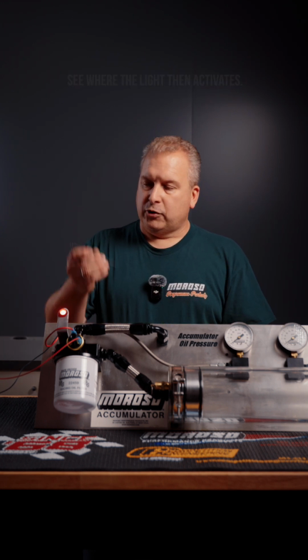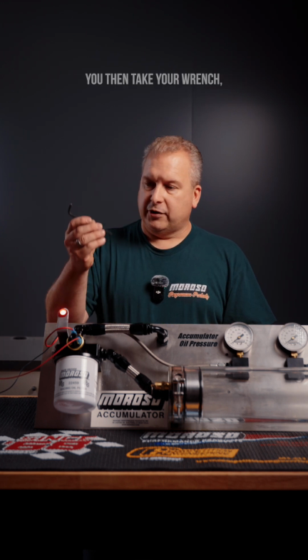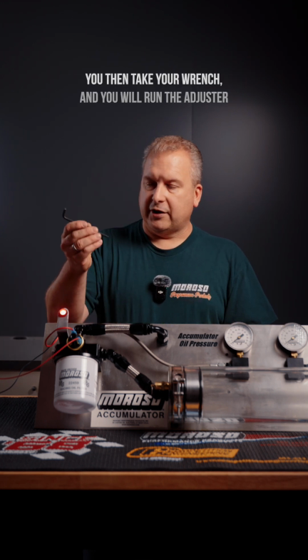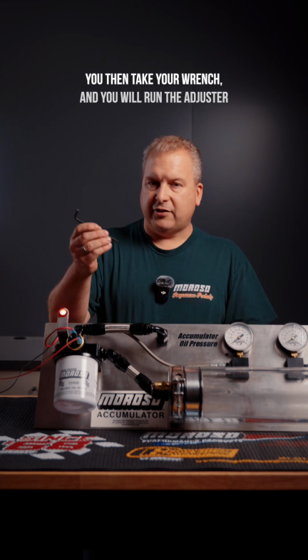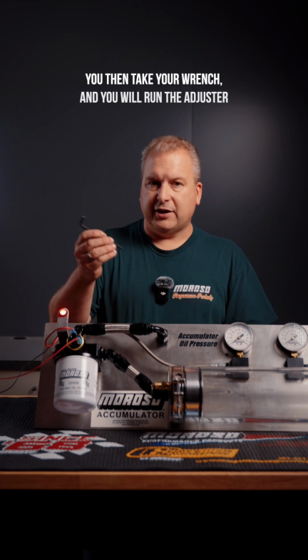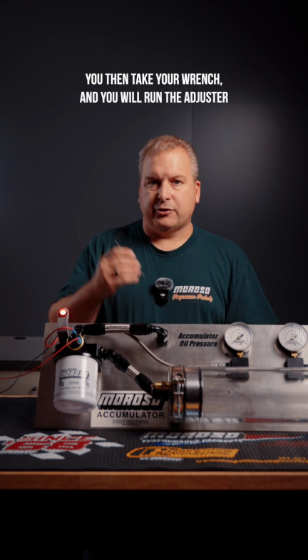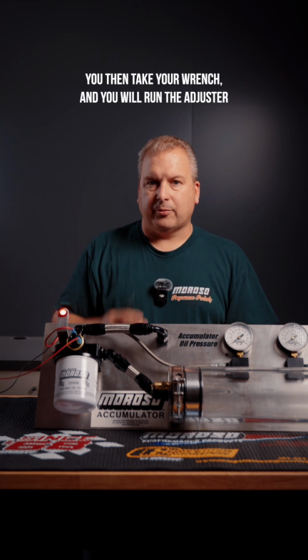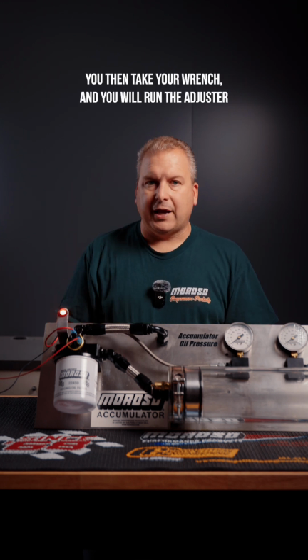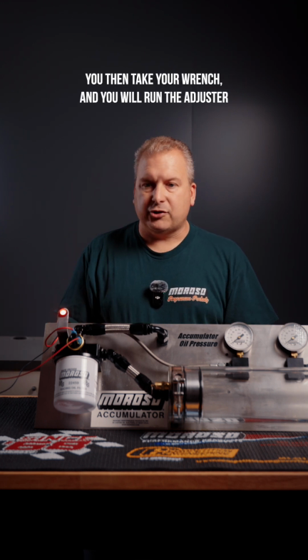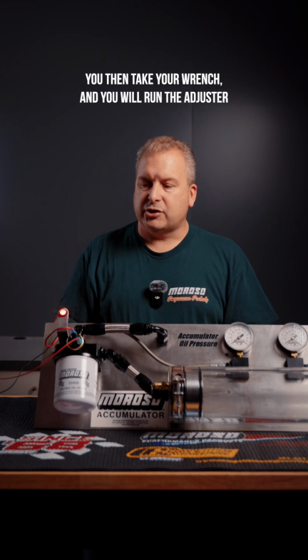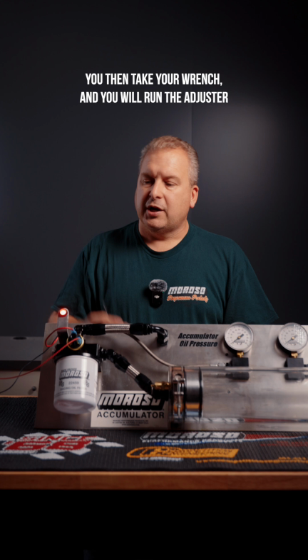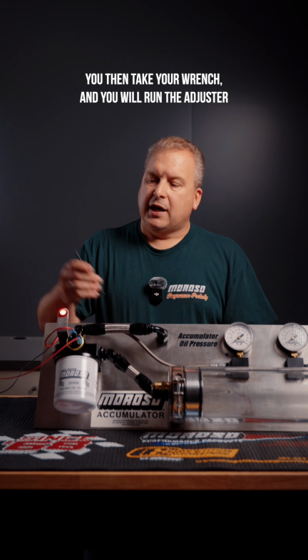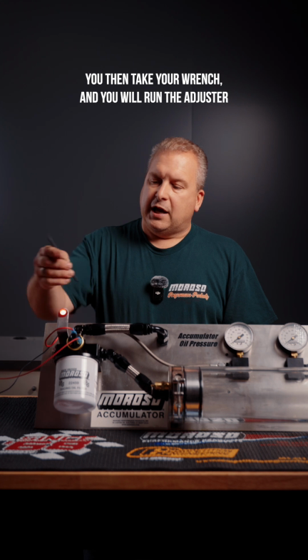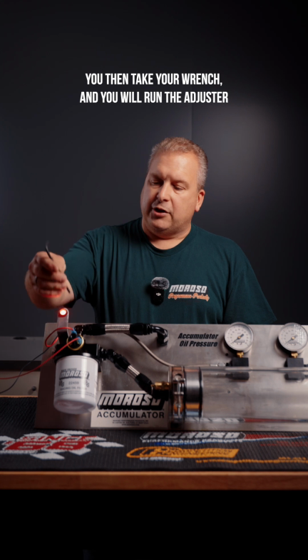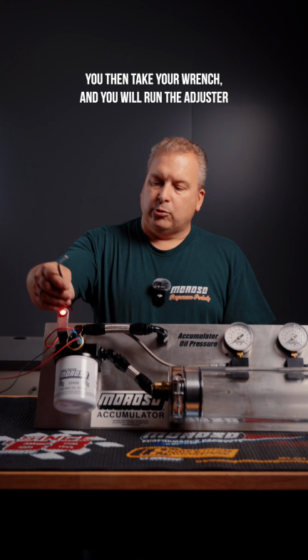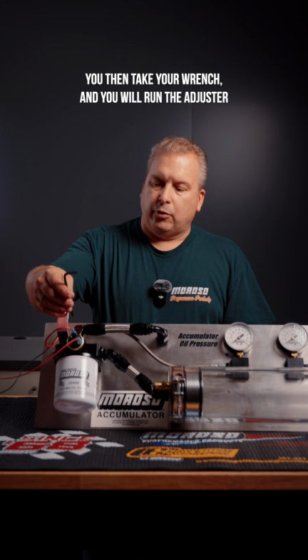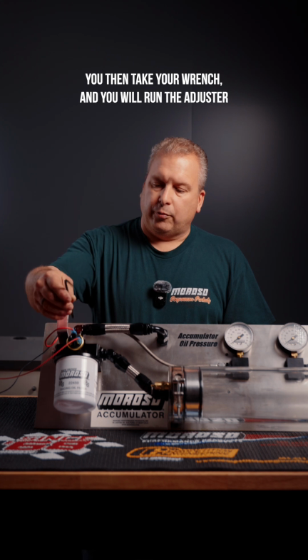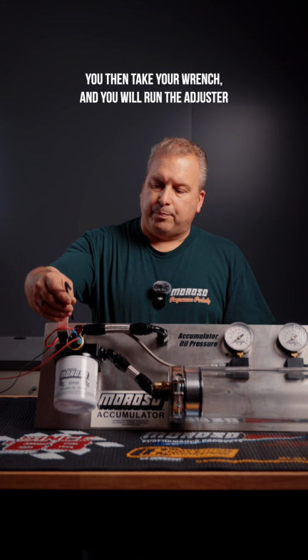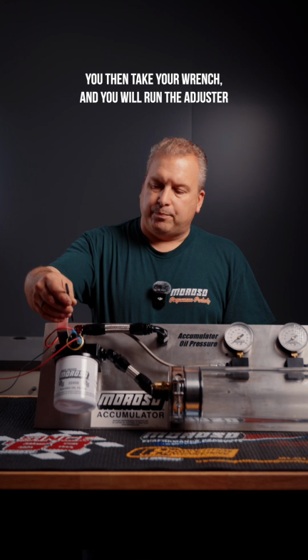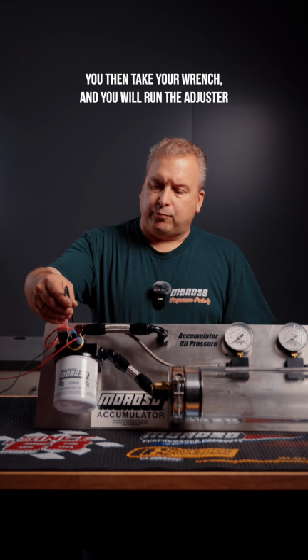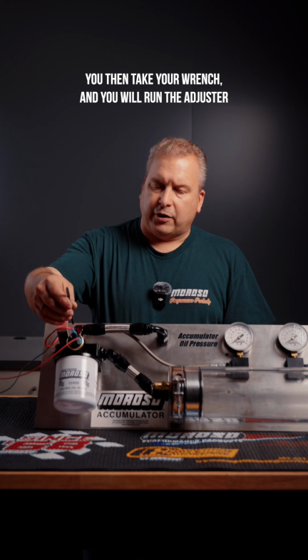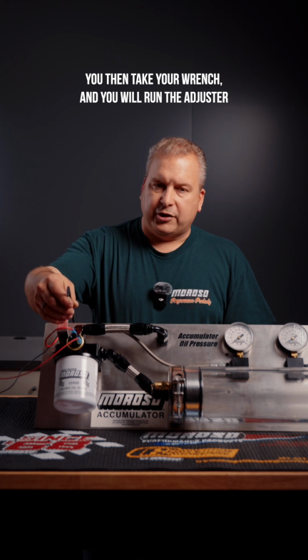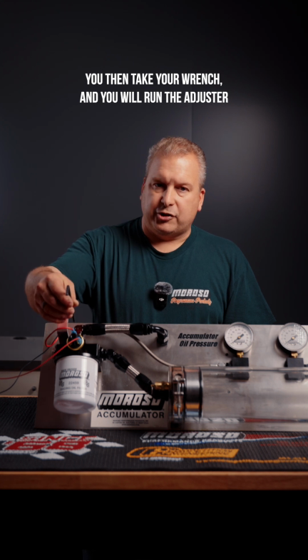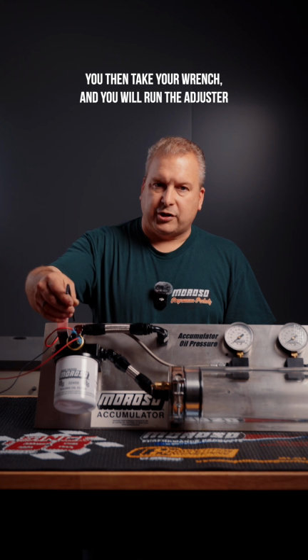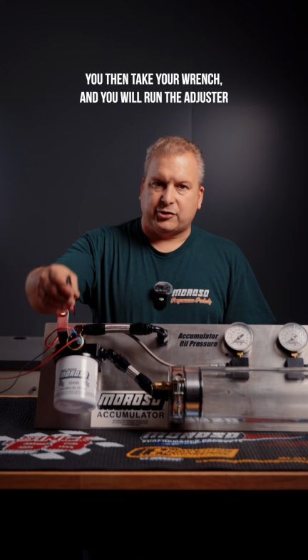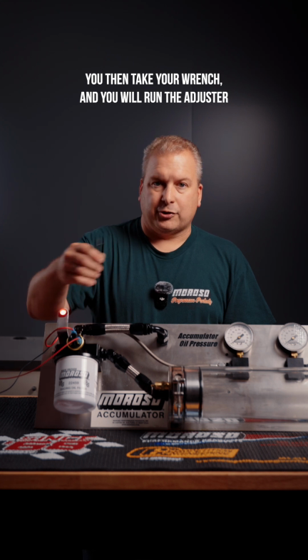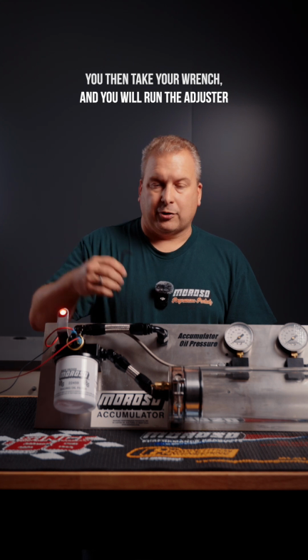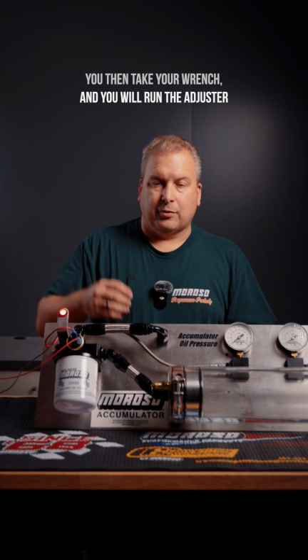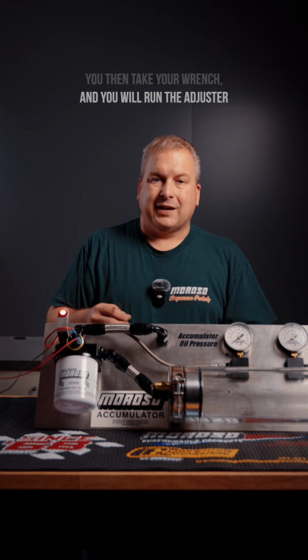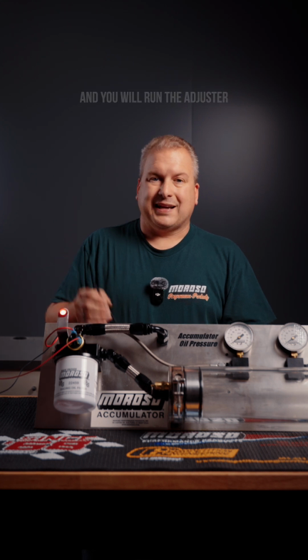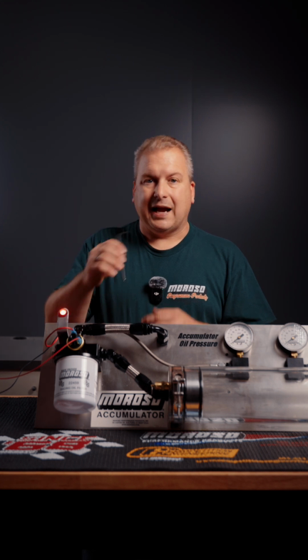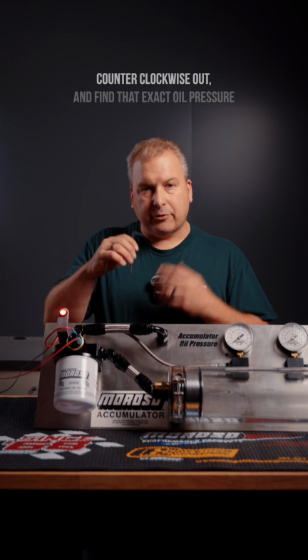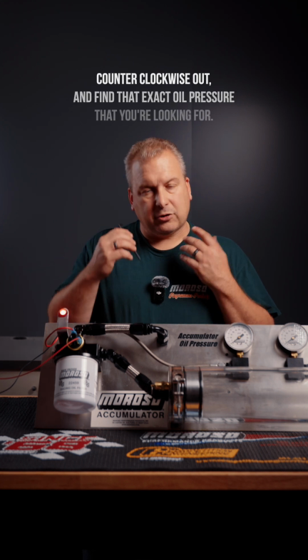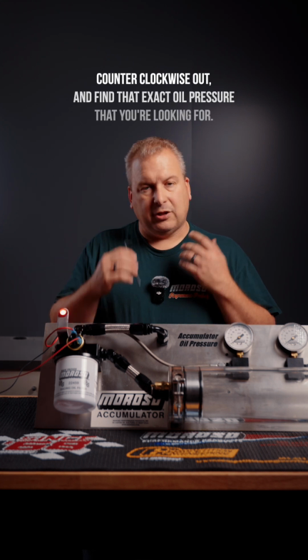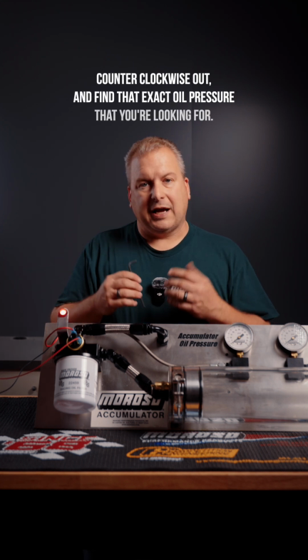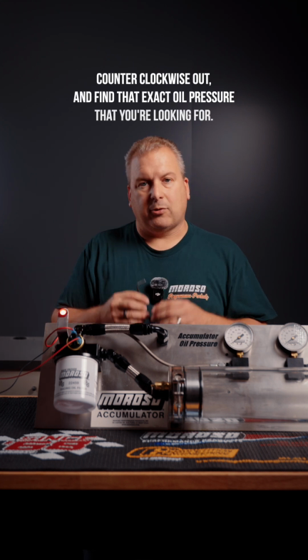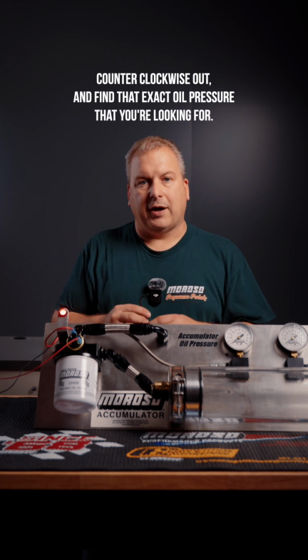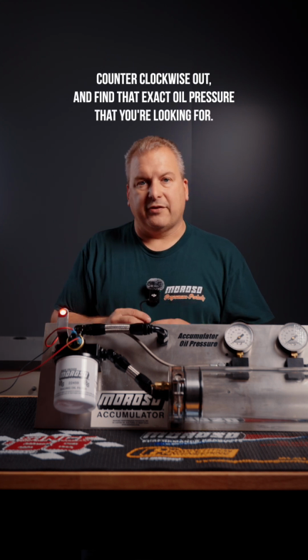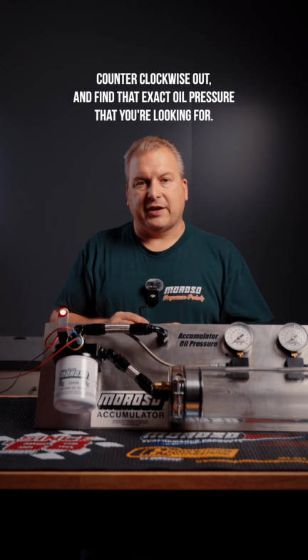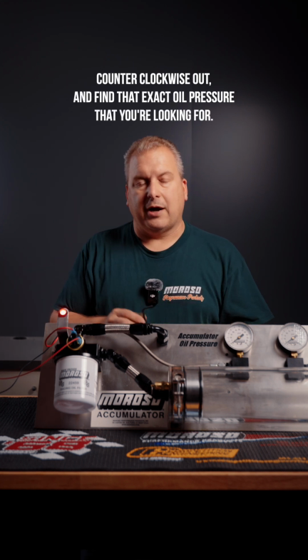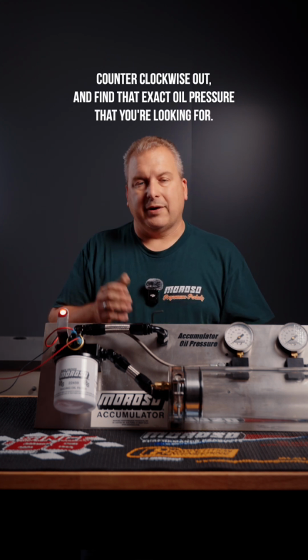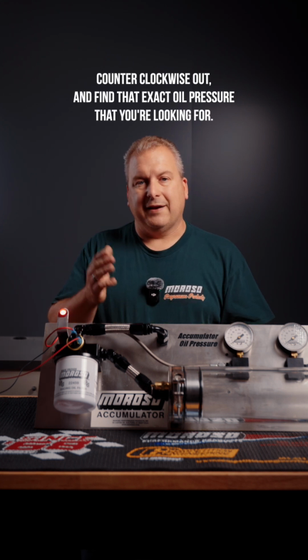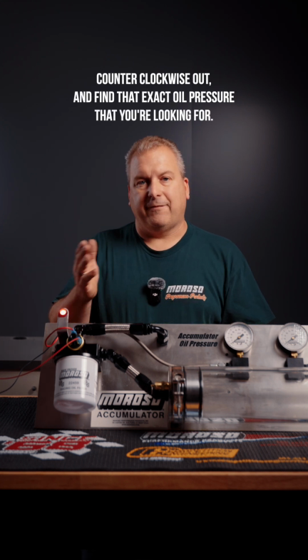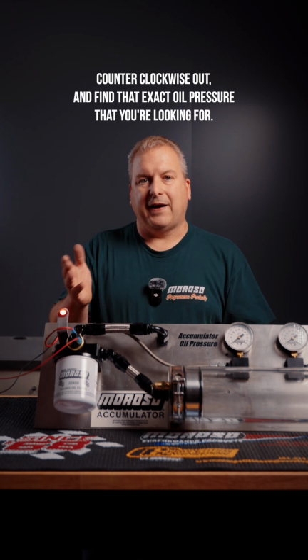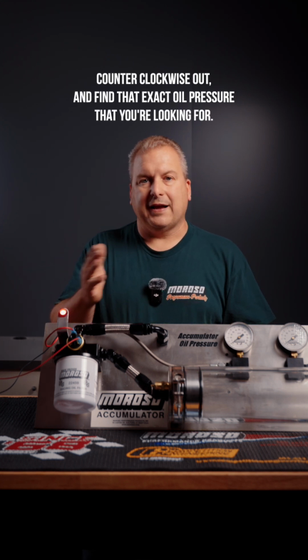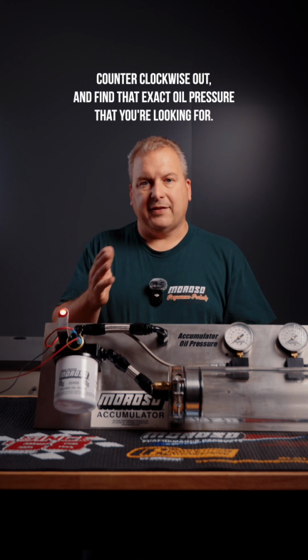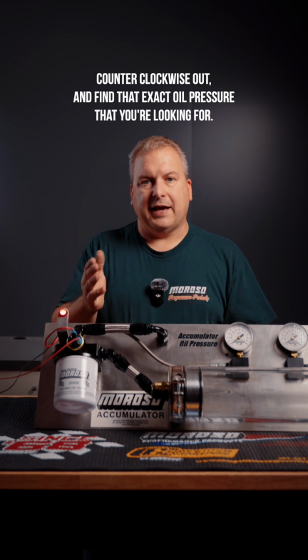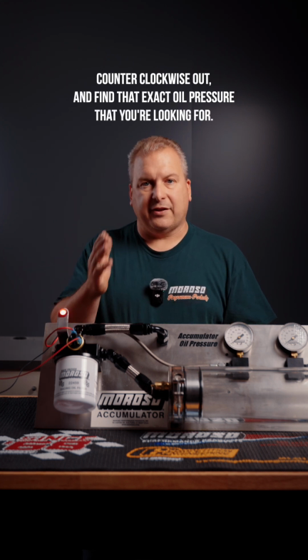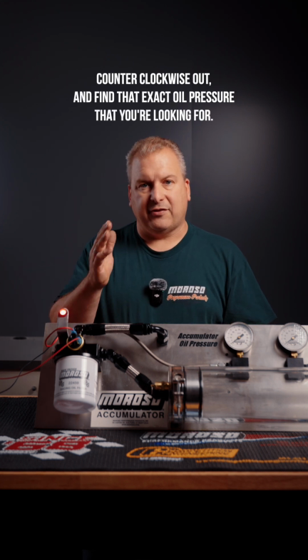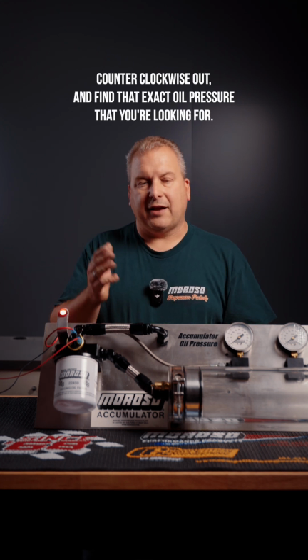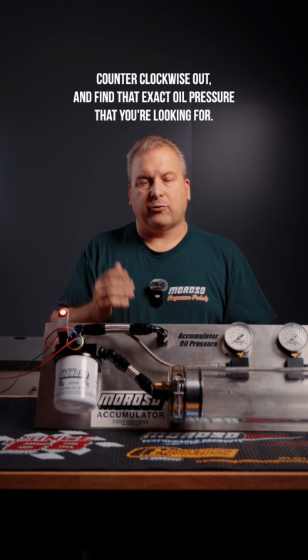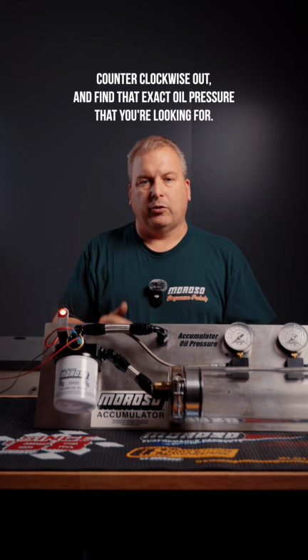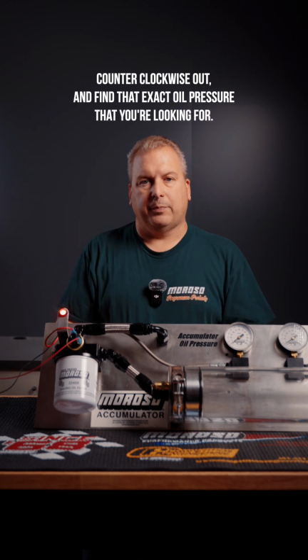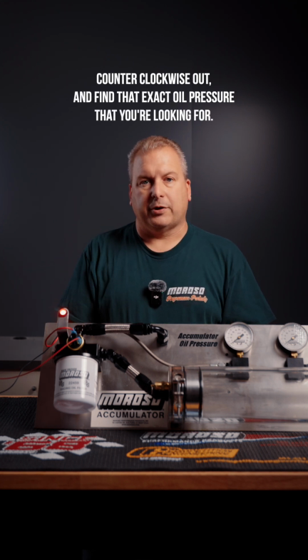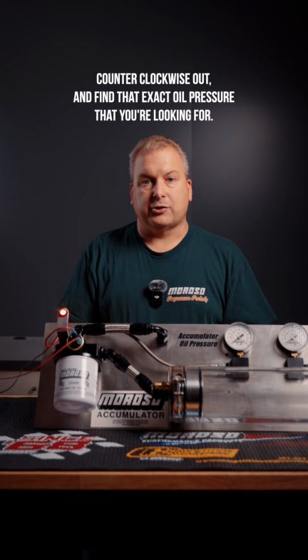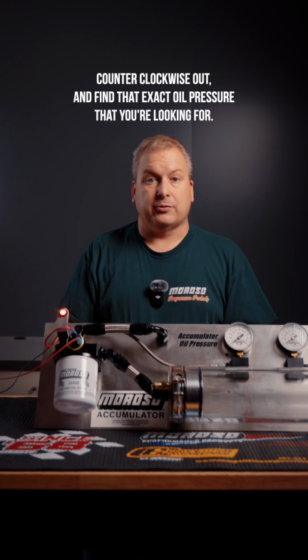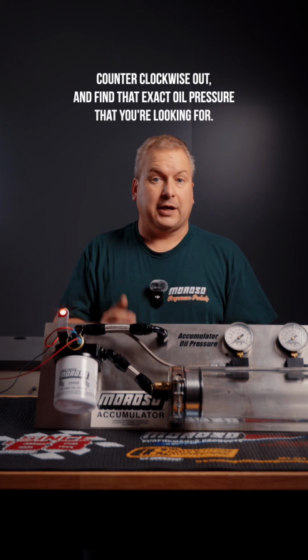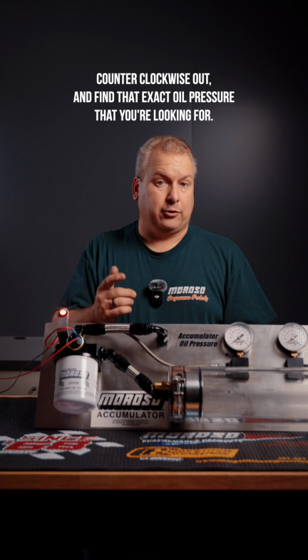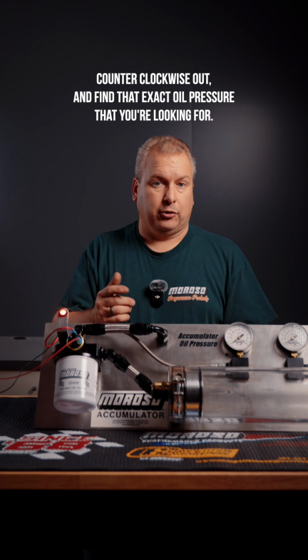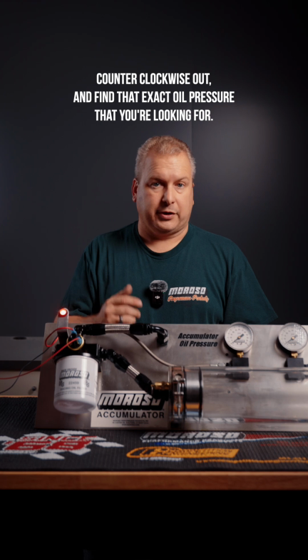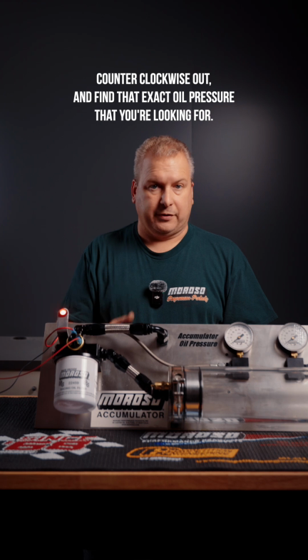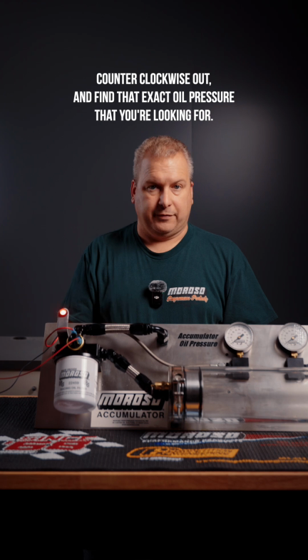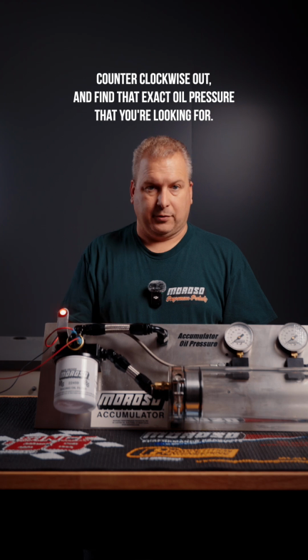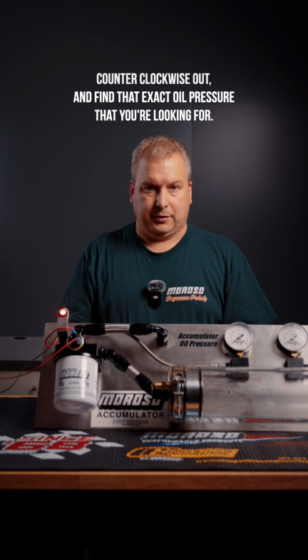You then take your wrench and run the adjuster counterclockwise out to find that exact oil pressure that you're looking for.